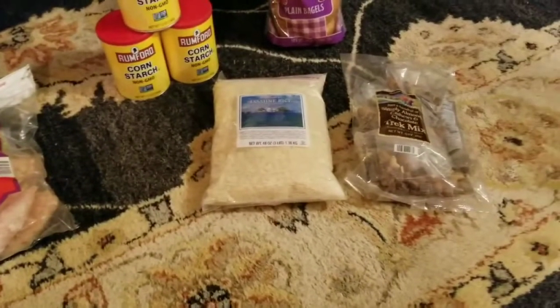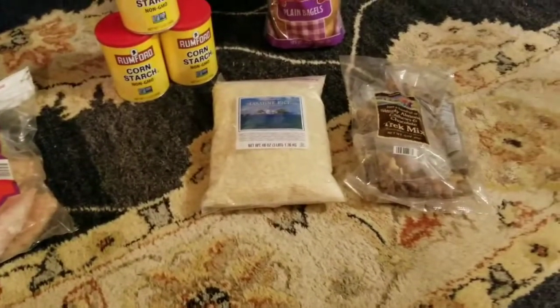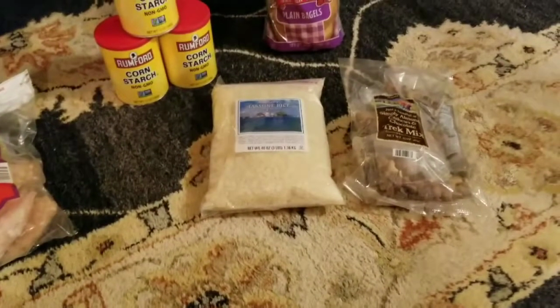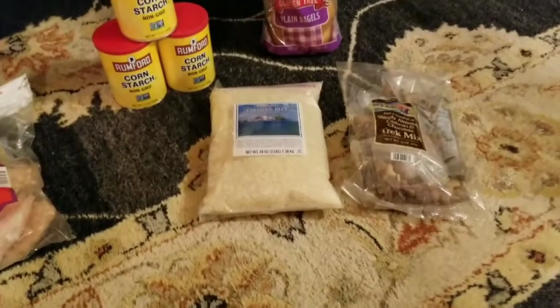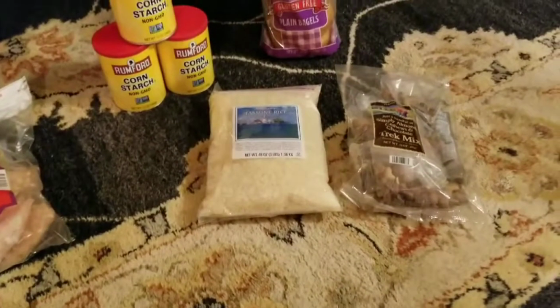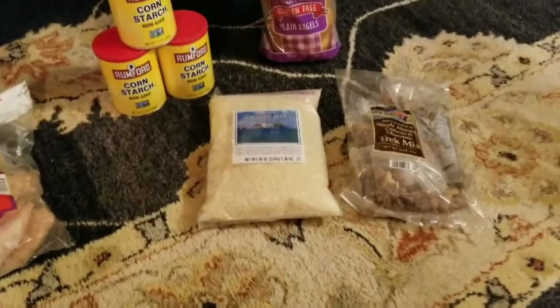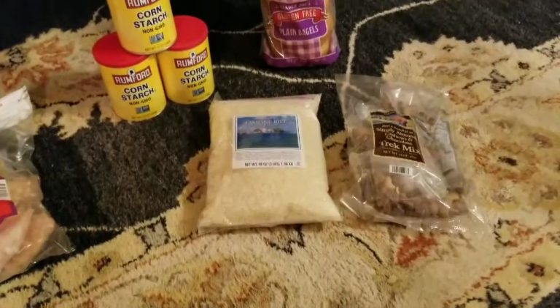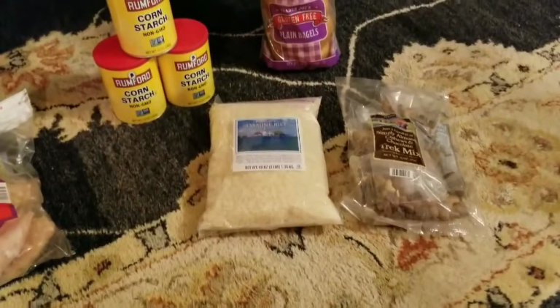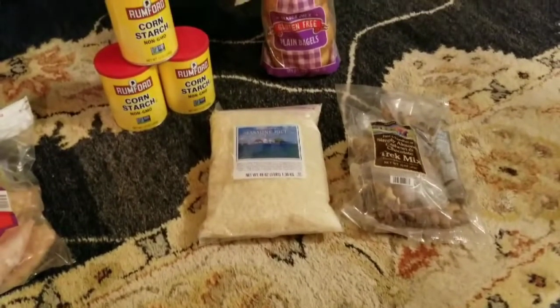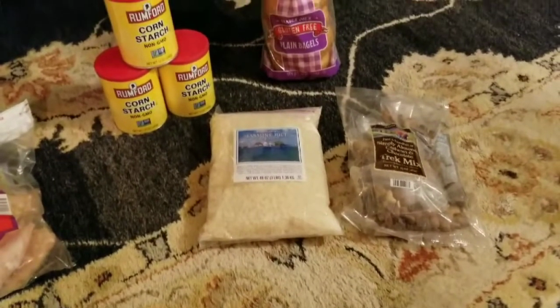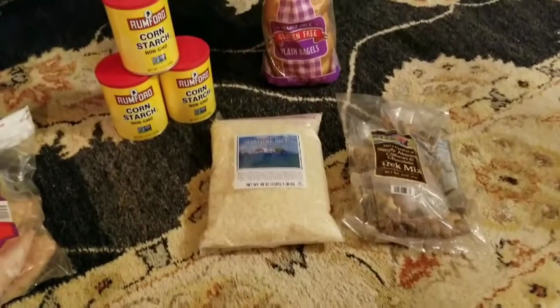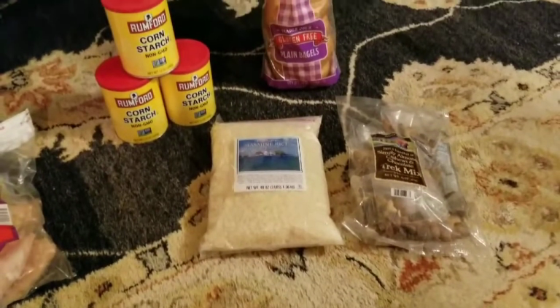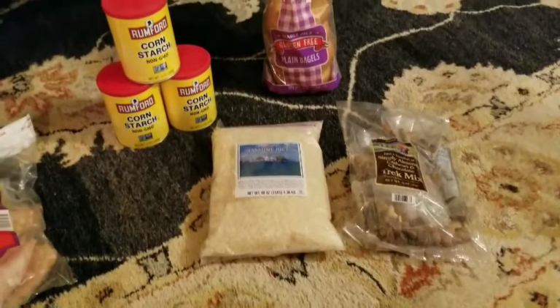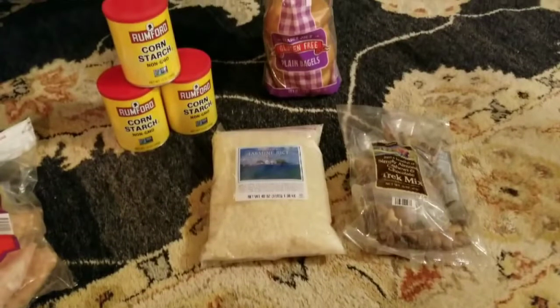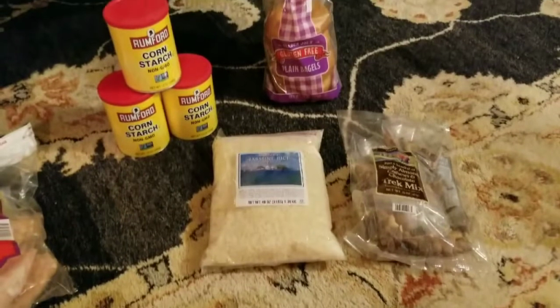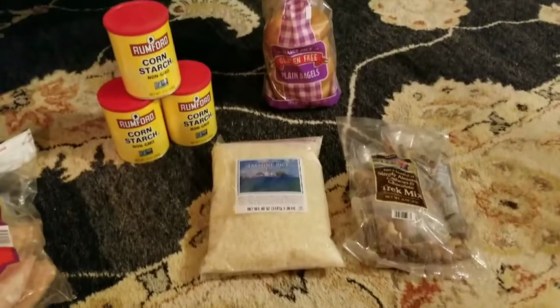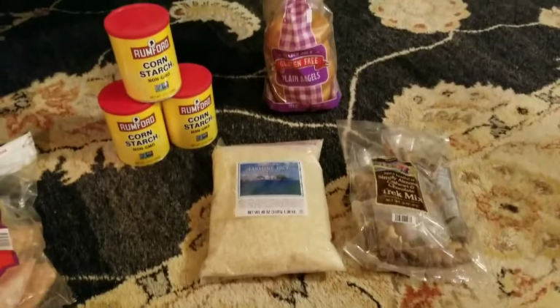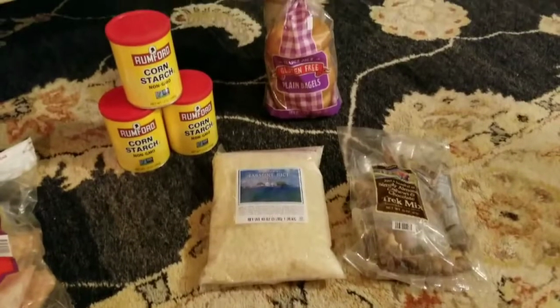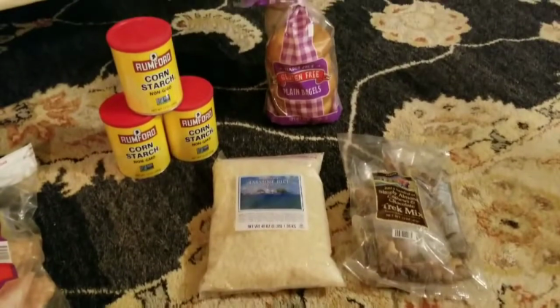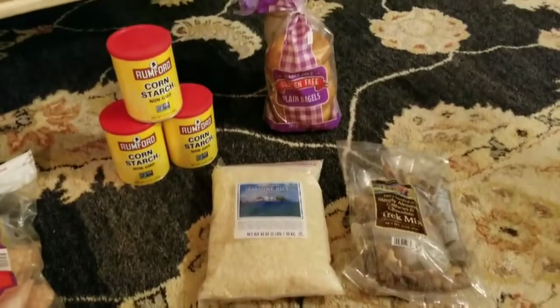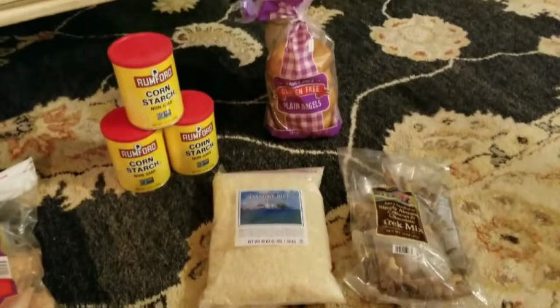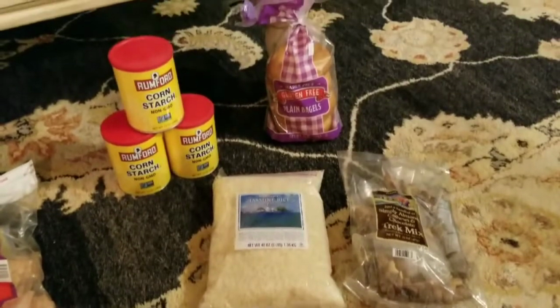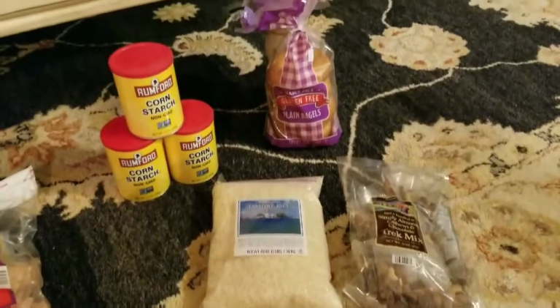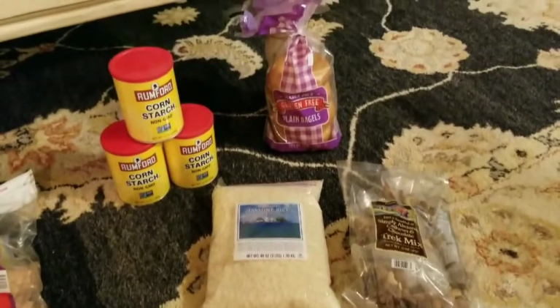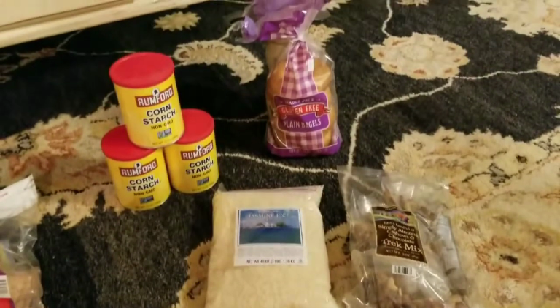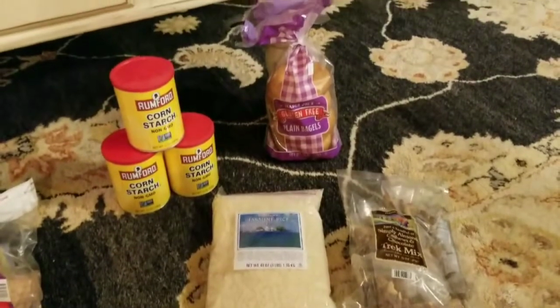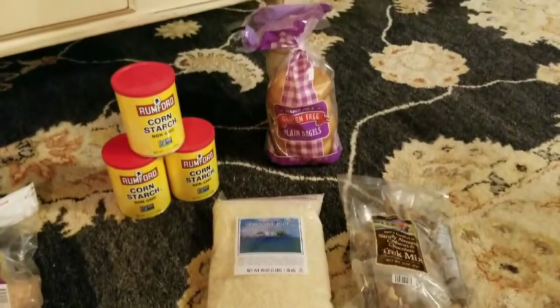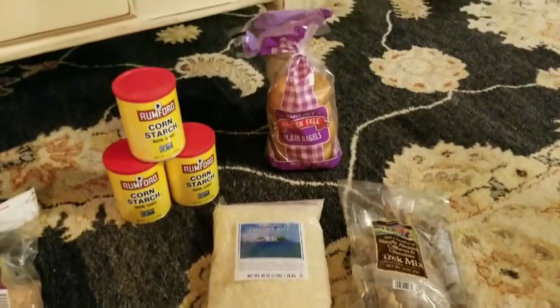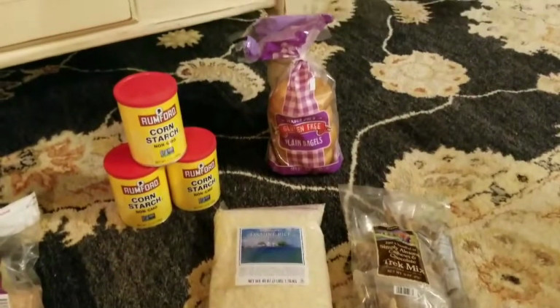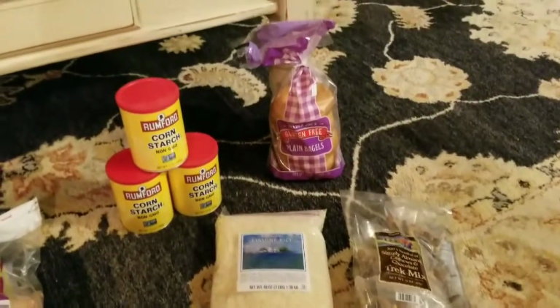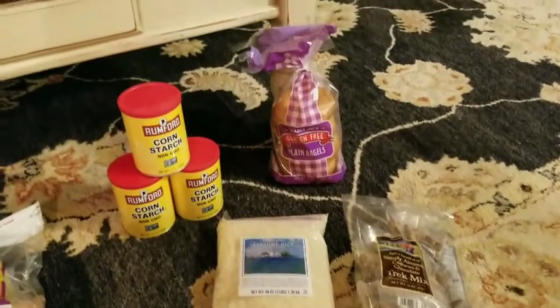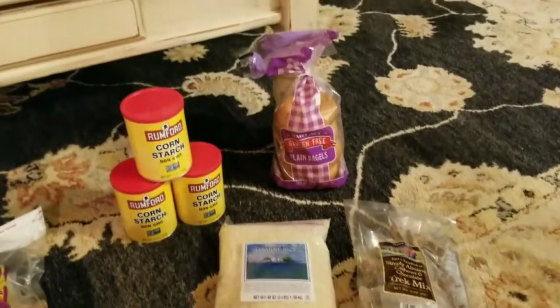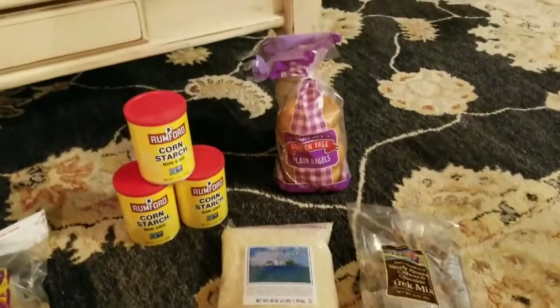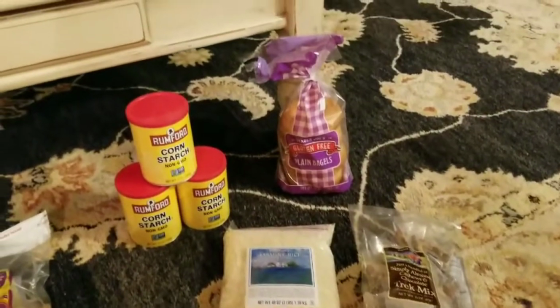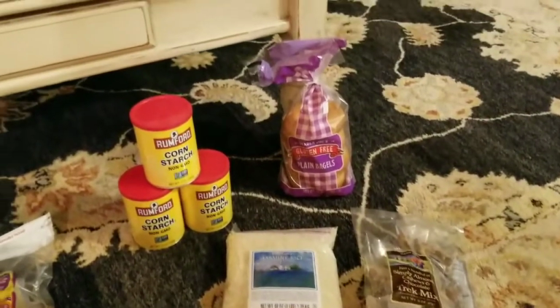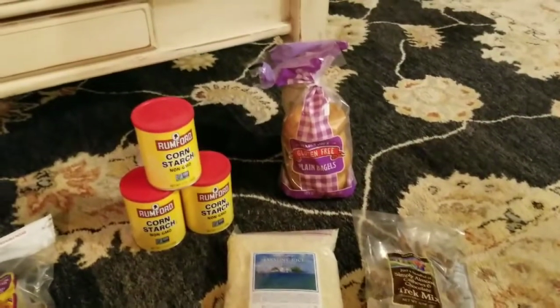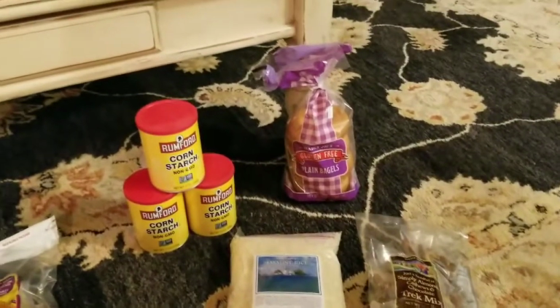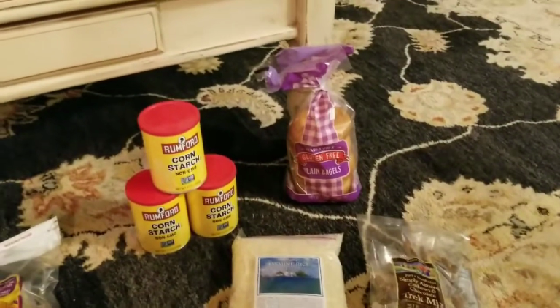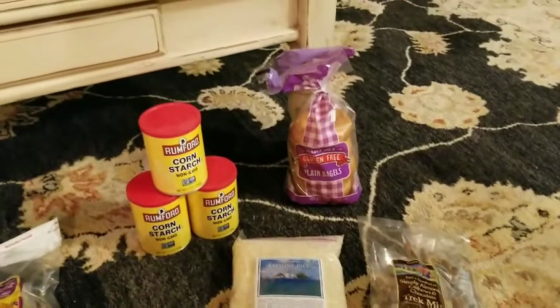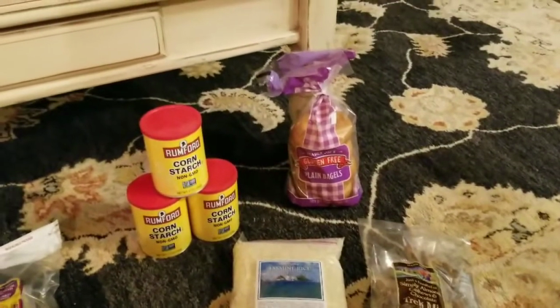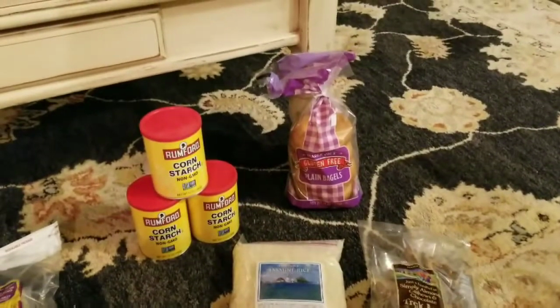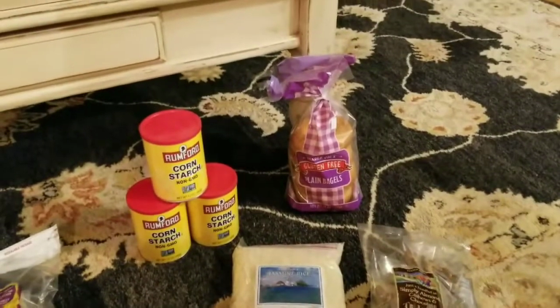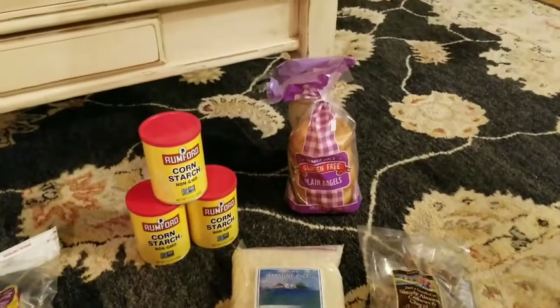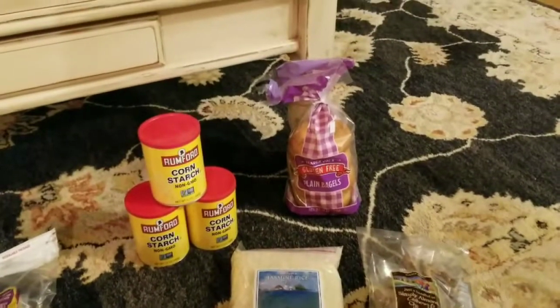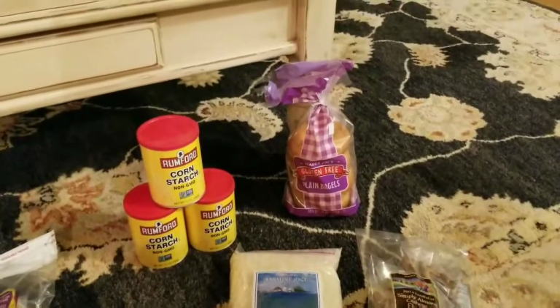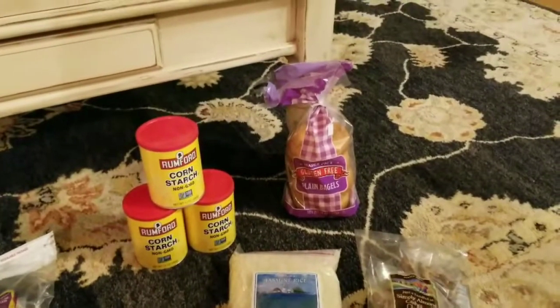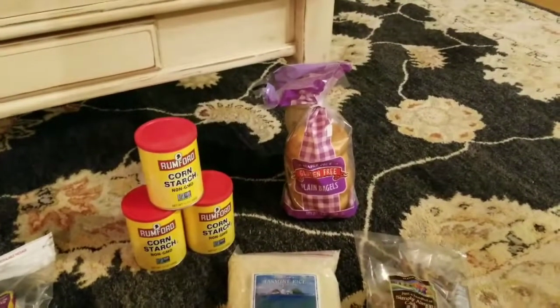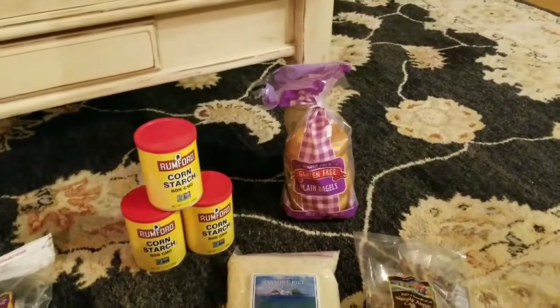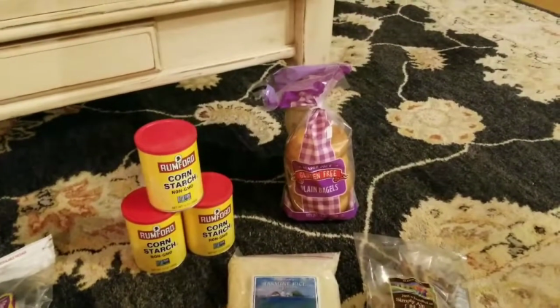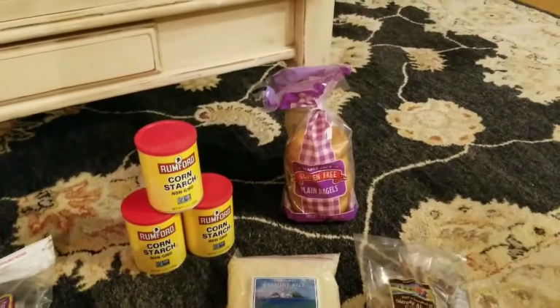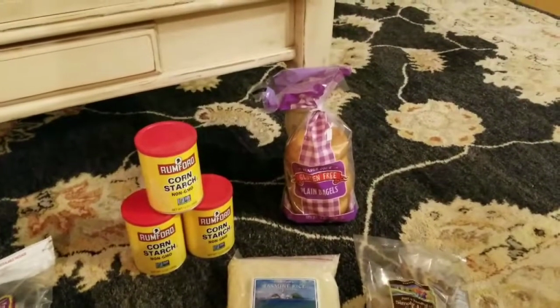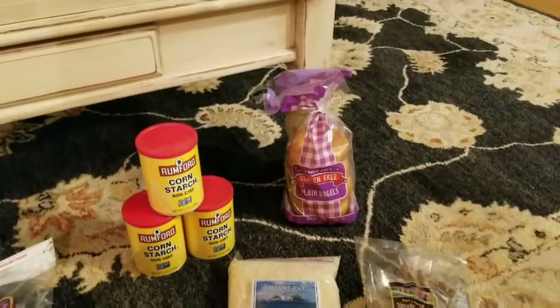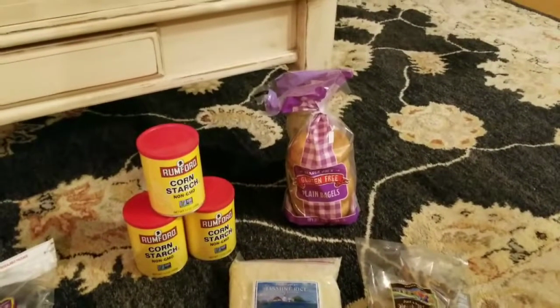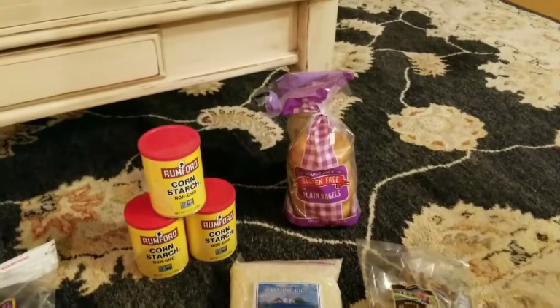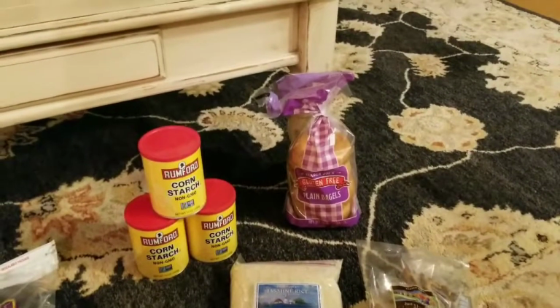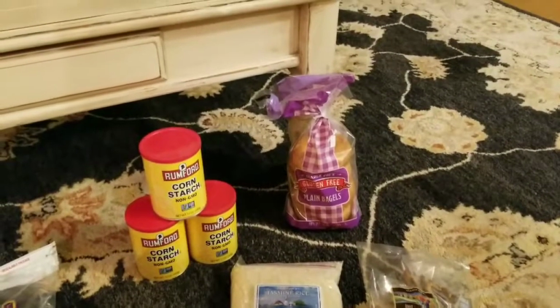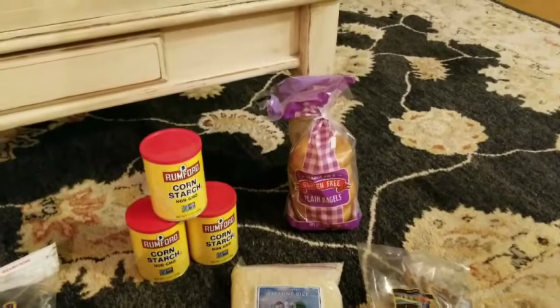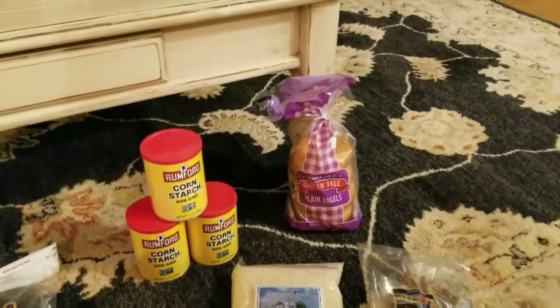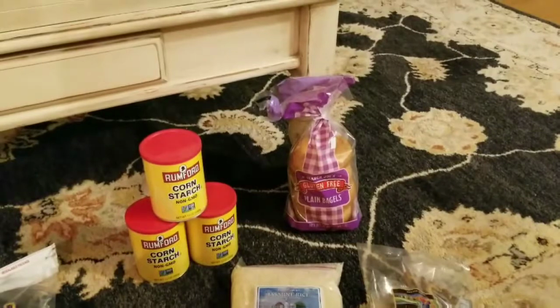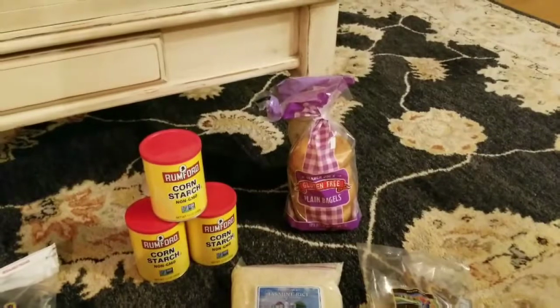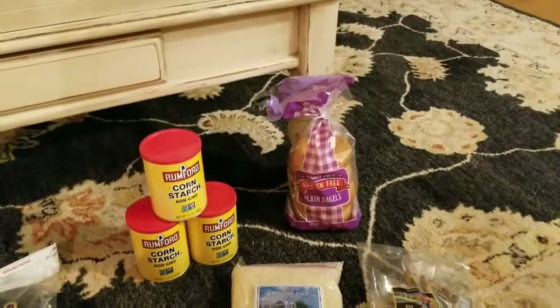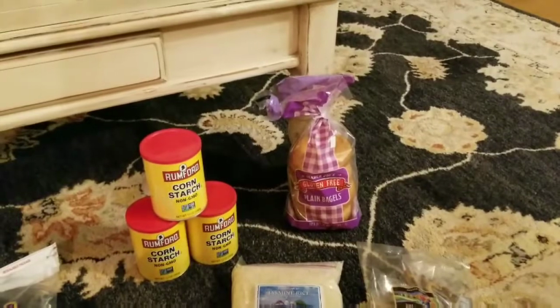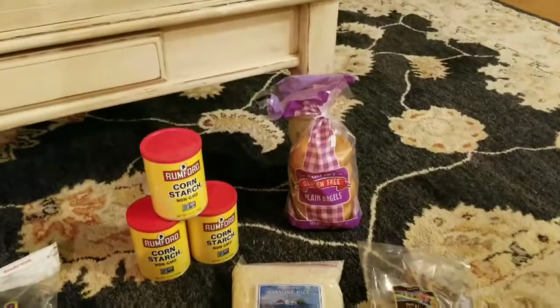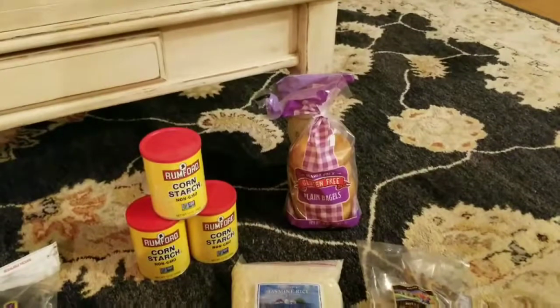Also, keep your eye on this cornstarch. Non-GMO cornstarch, Rumford brand, was from Kroger. Good thing to have on hand.